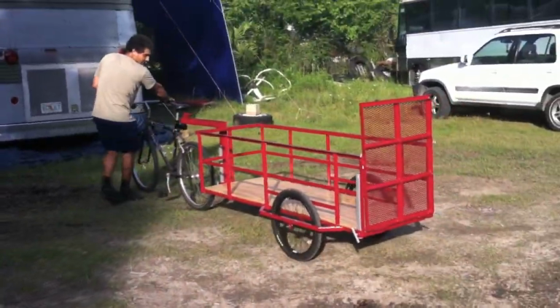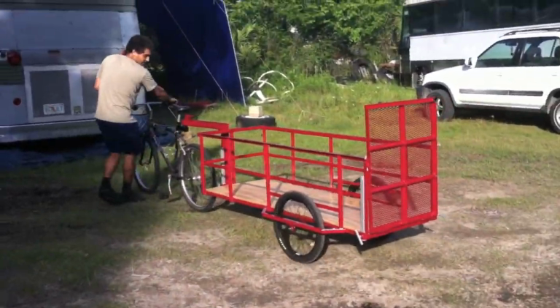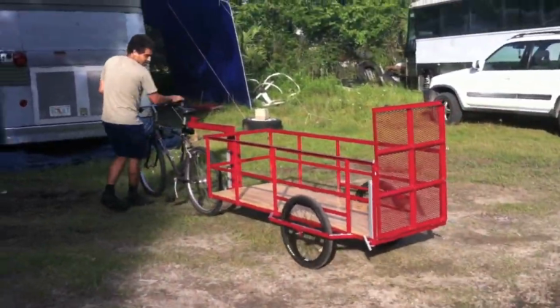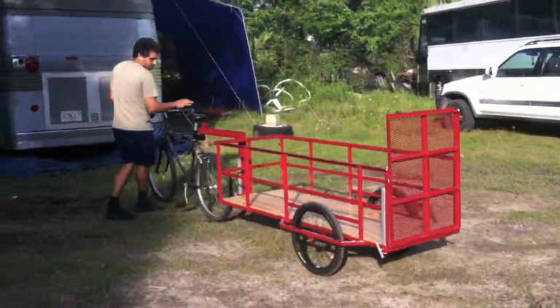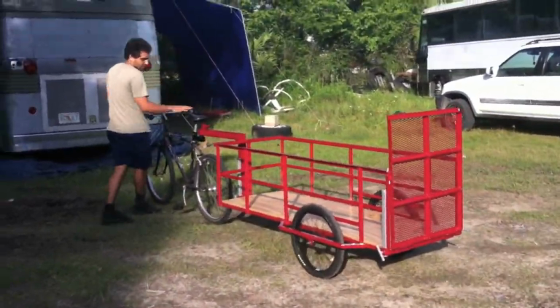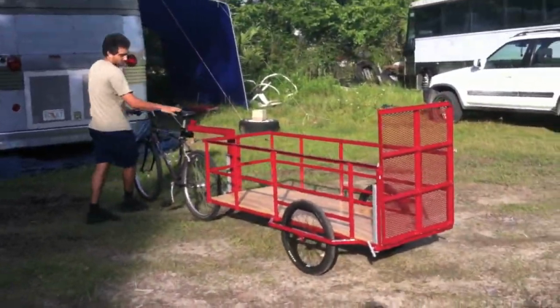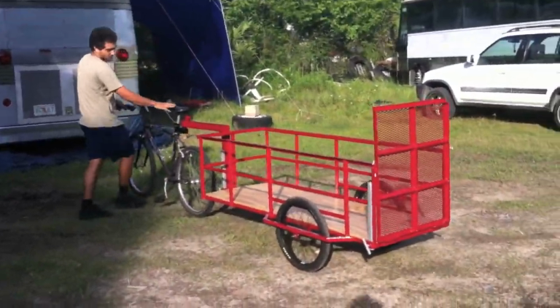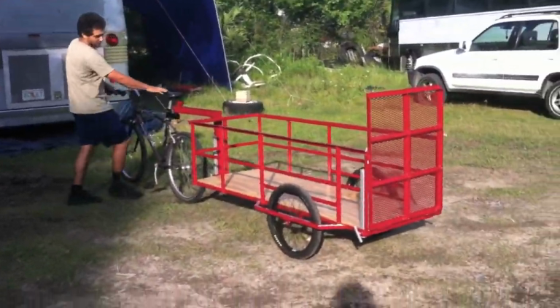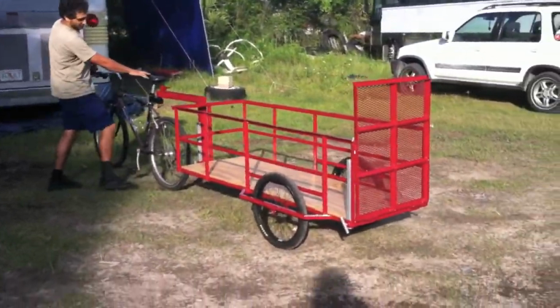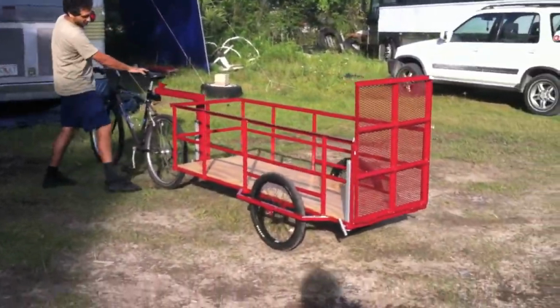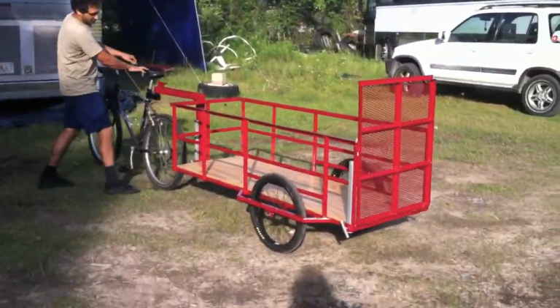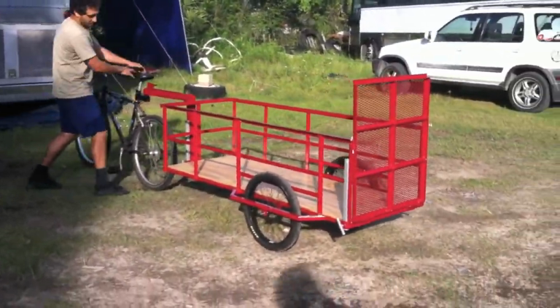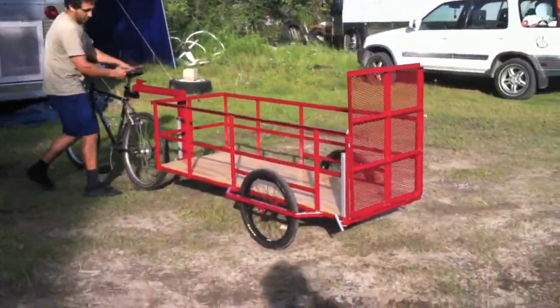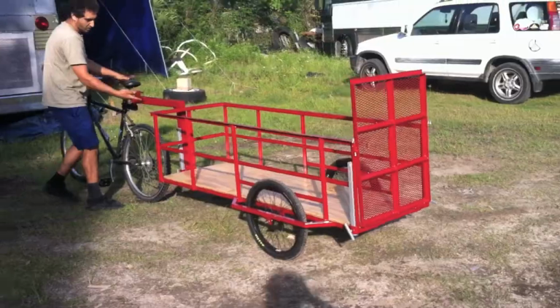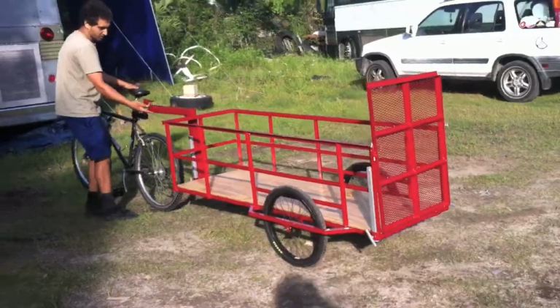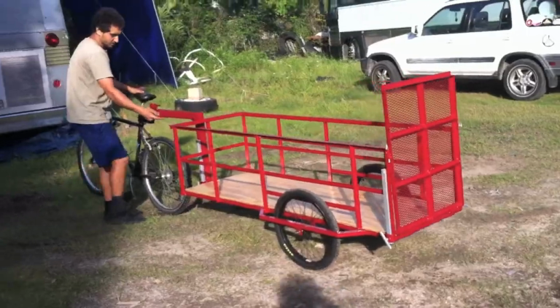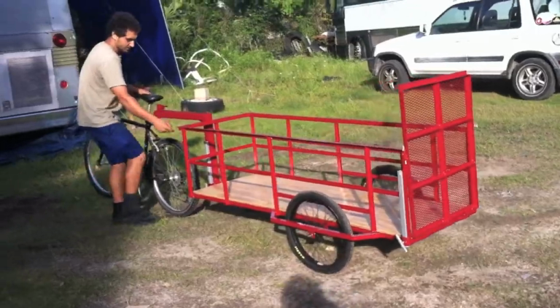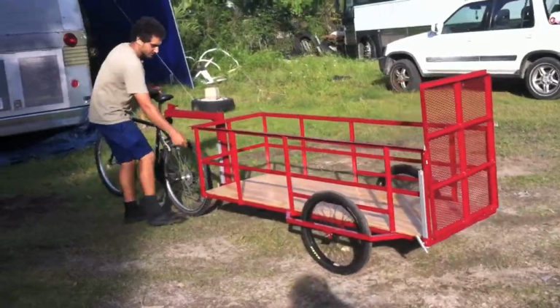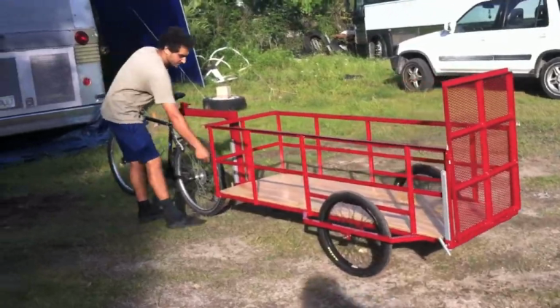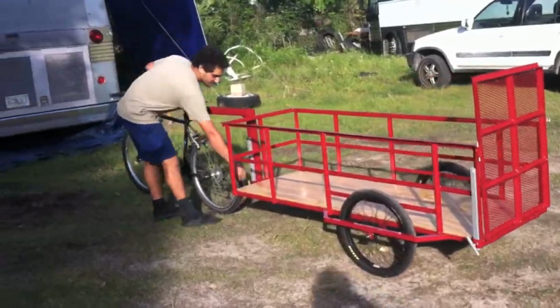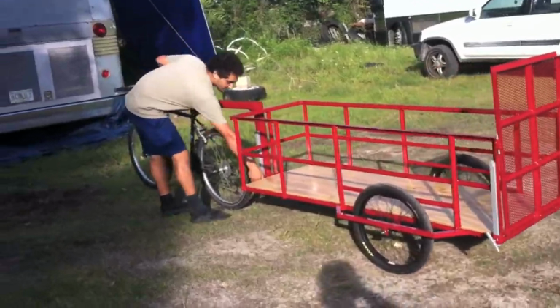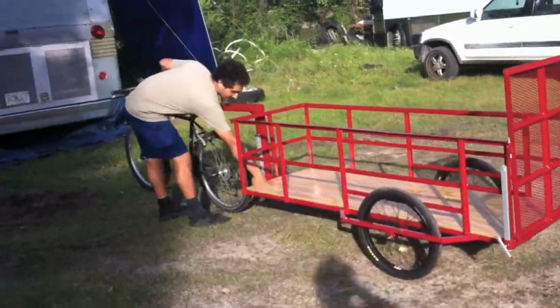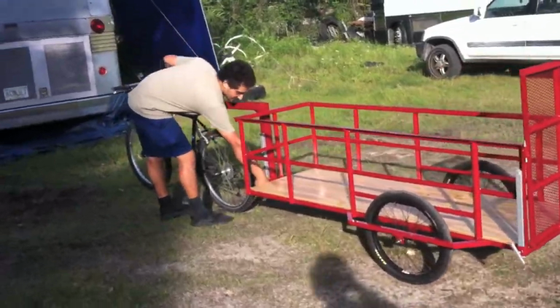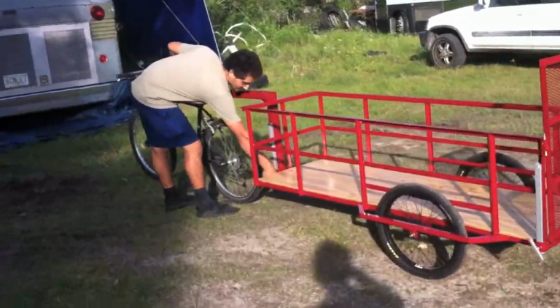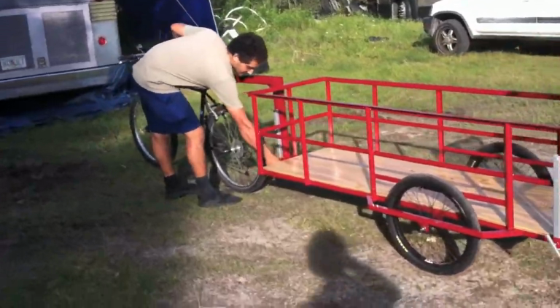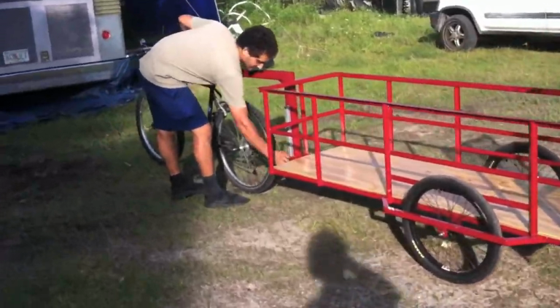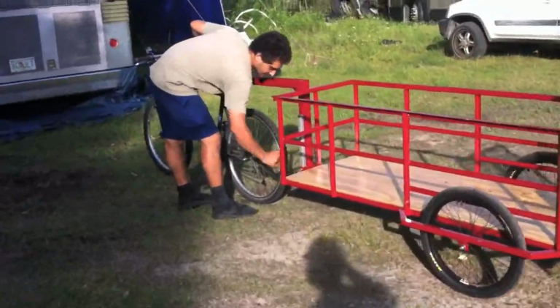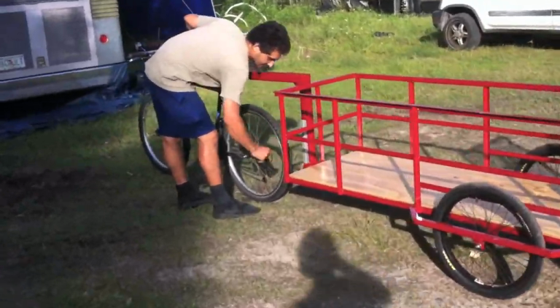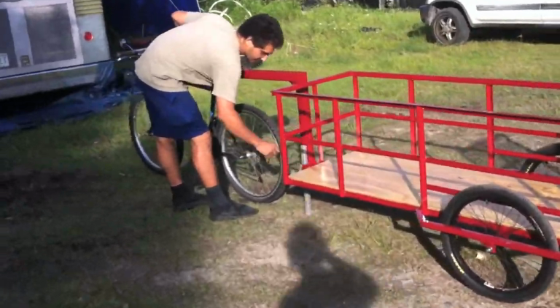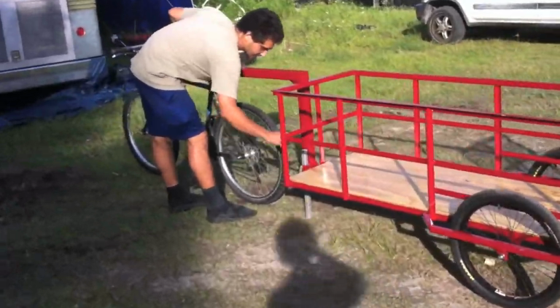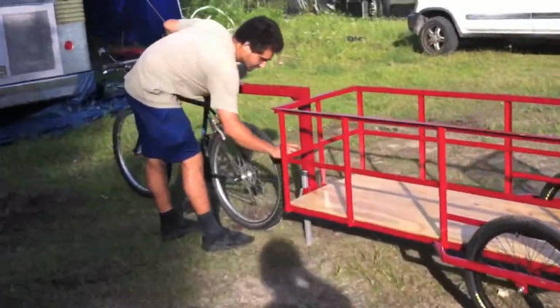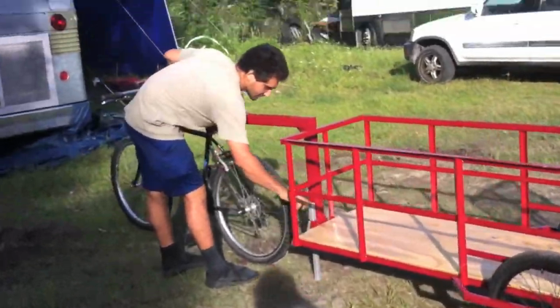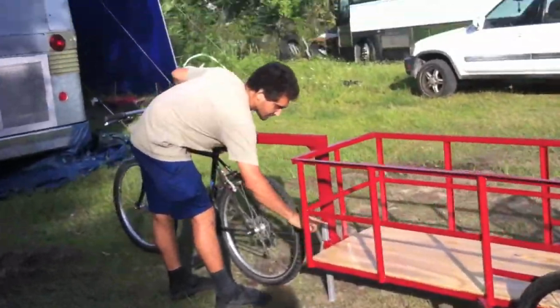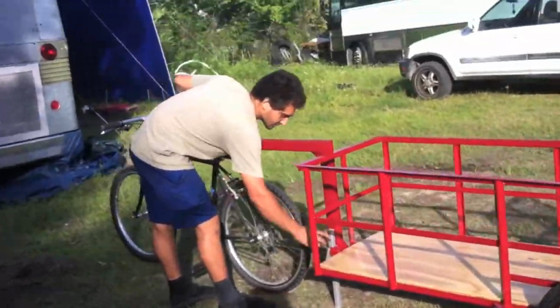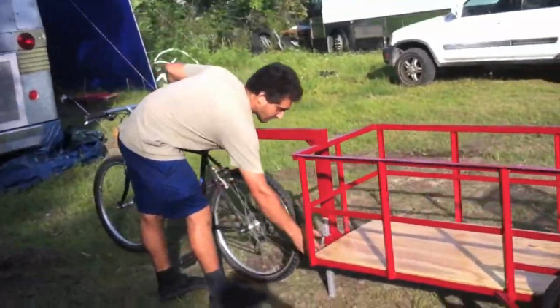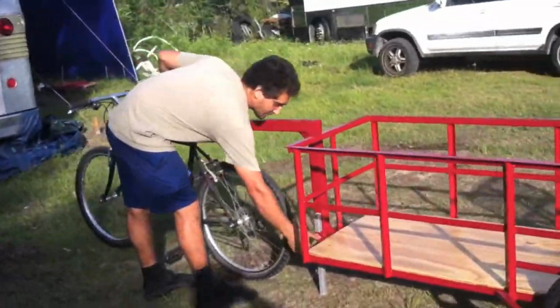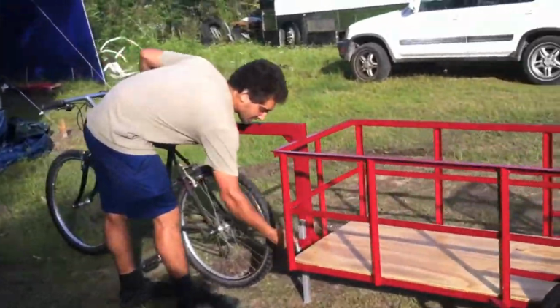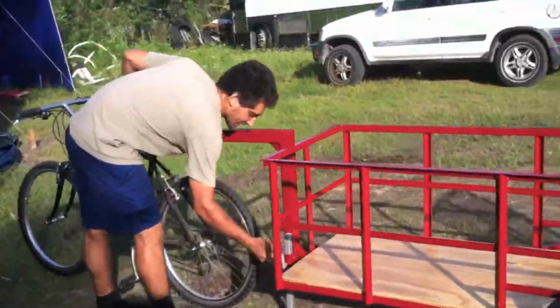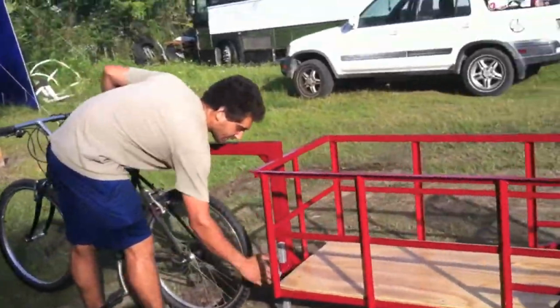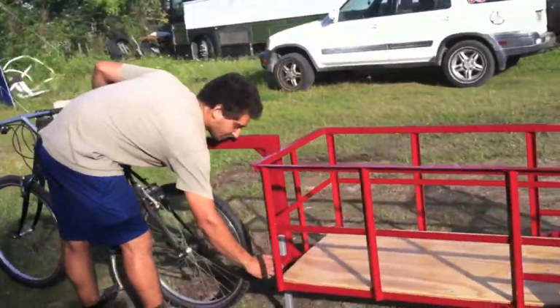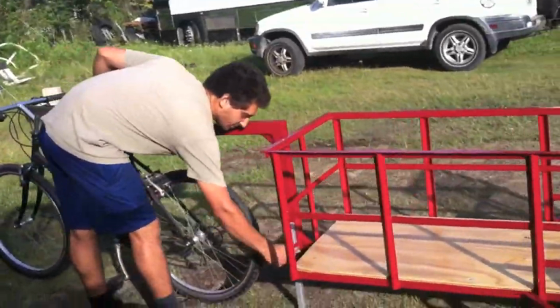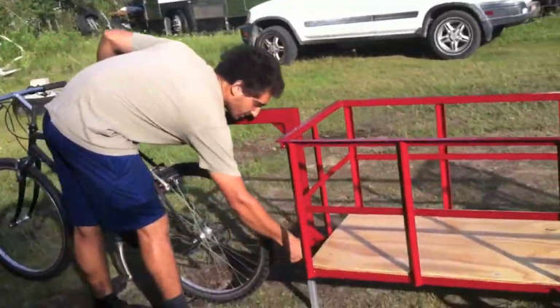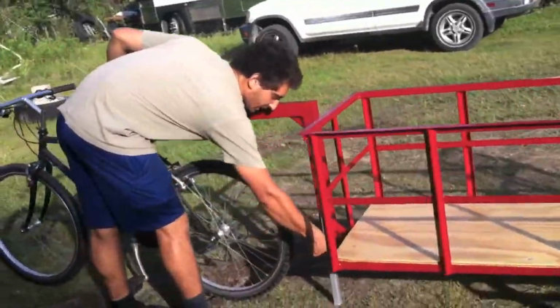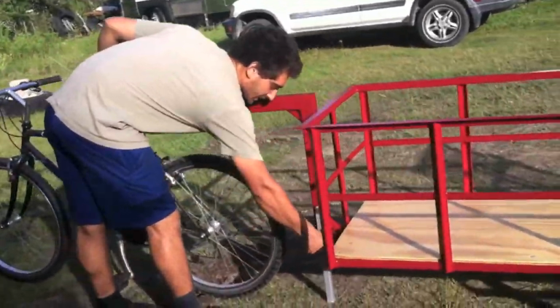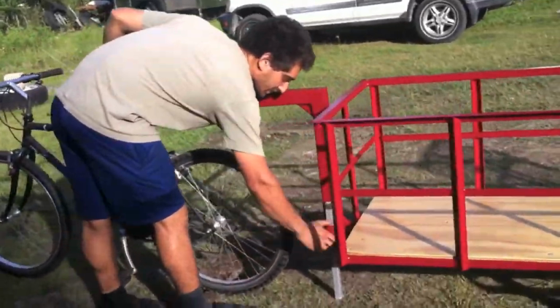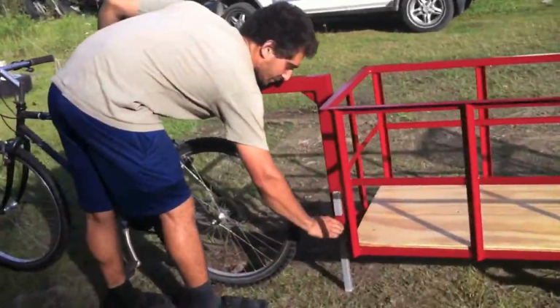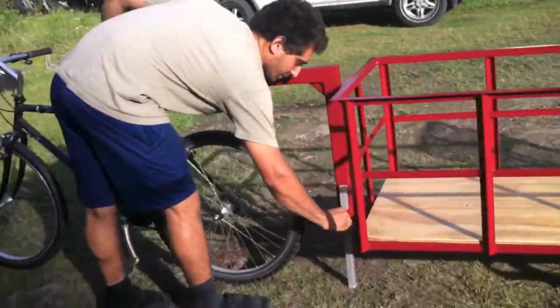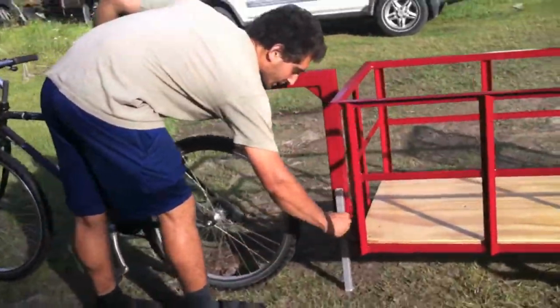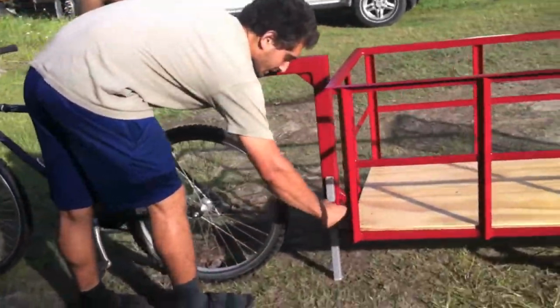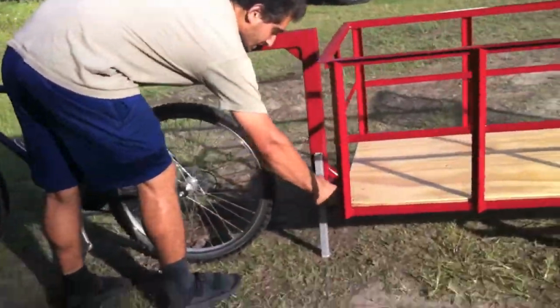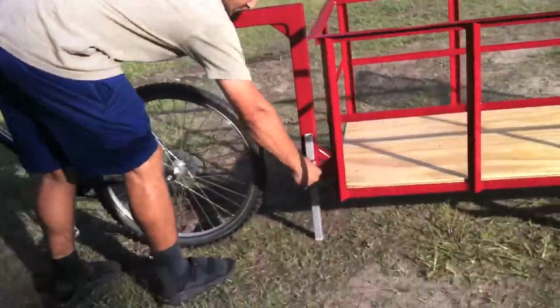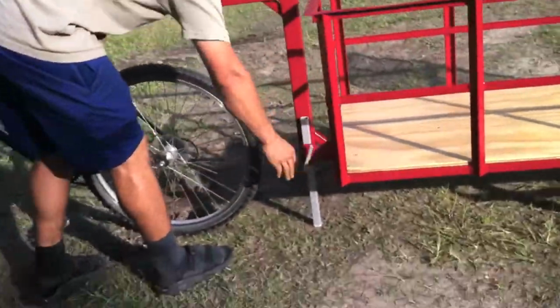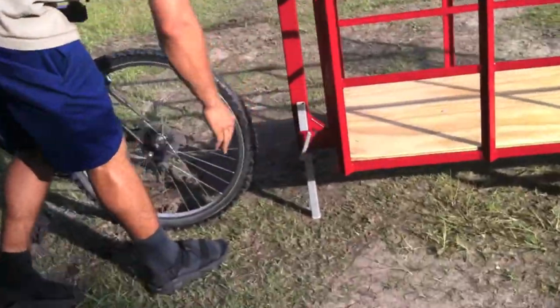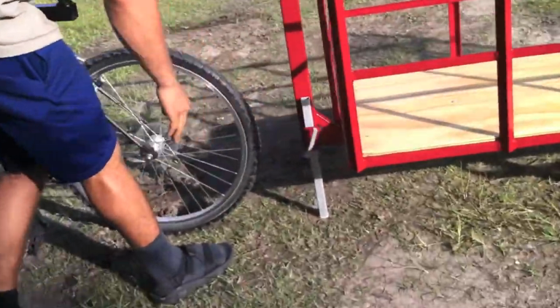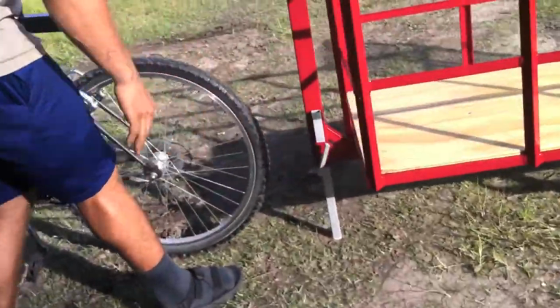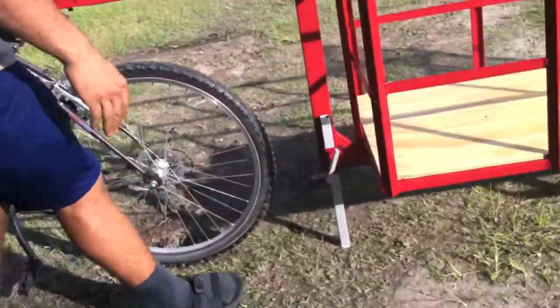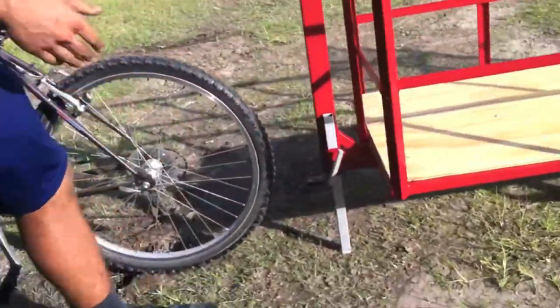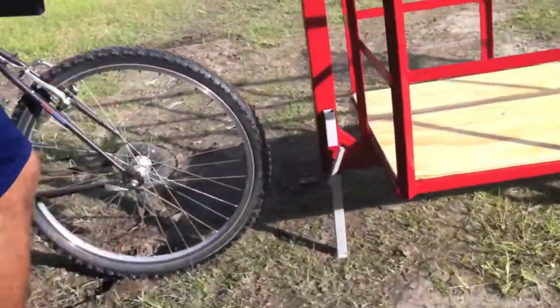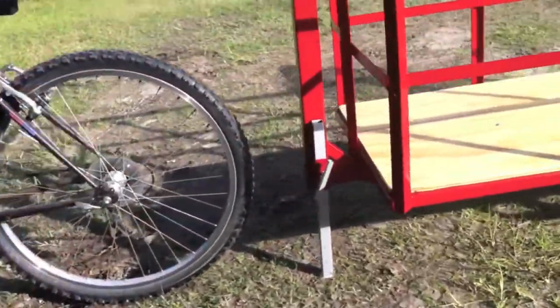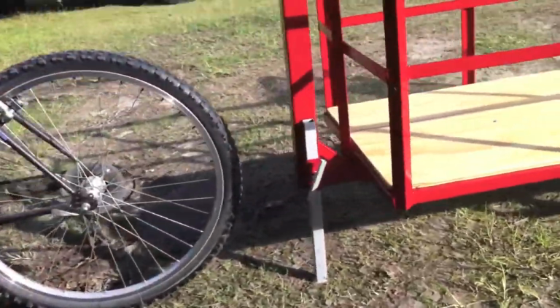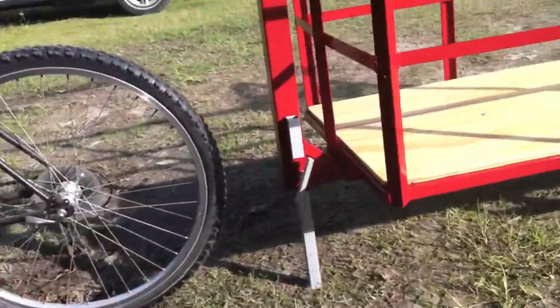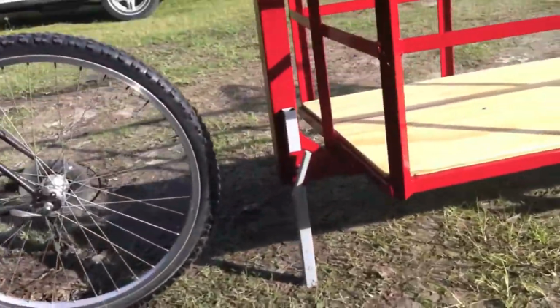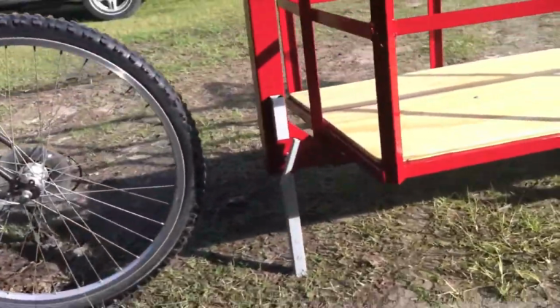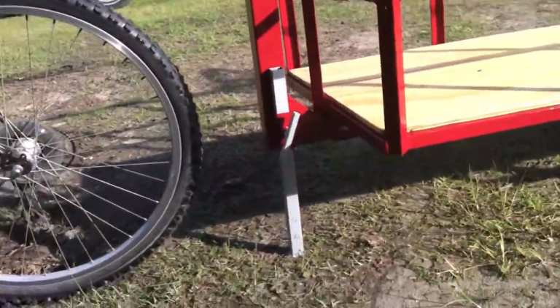That comes with a front support — that's a kickstand. Drop it down, lock it in place. It stands on its own.